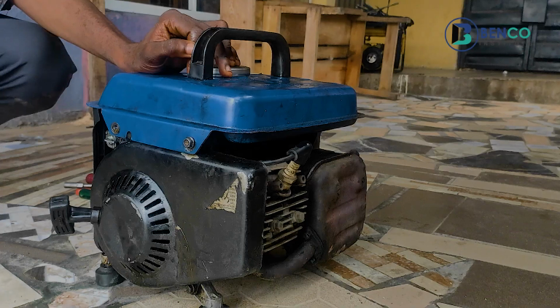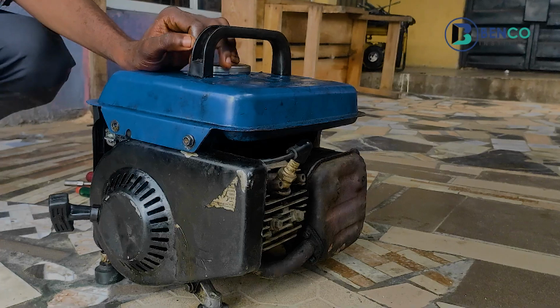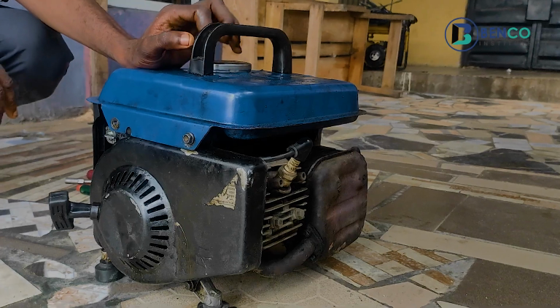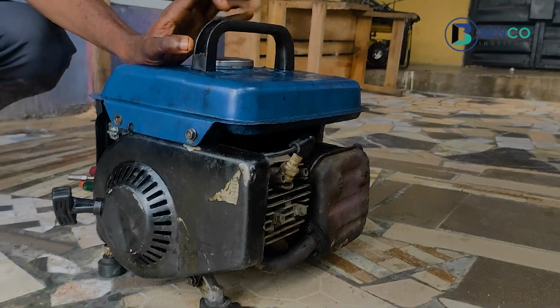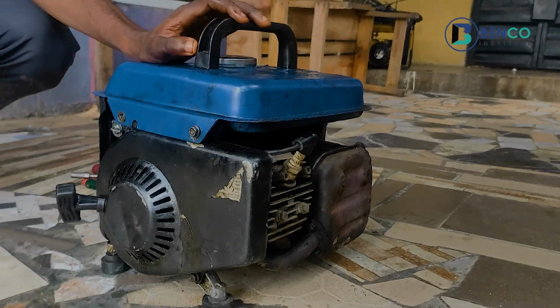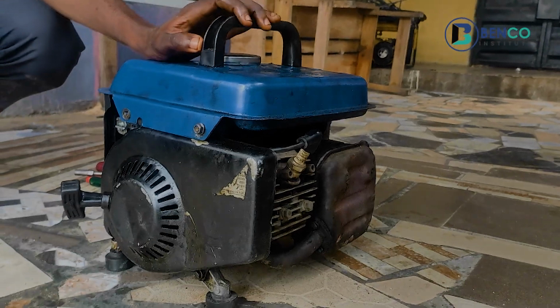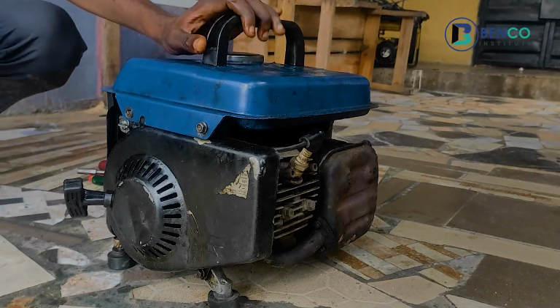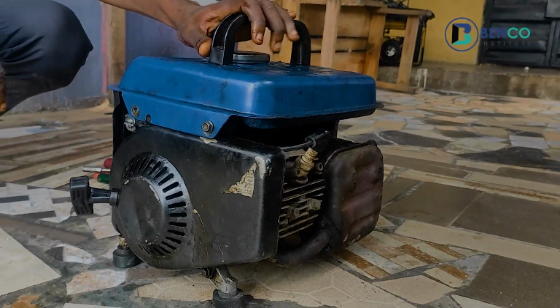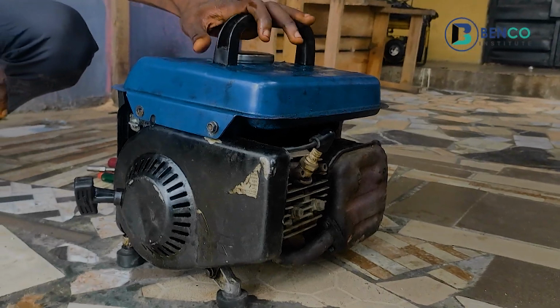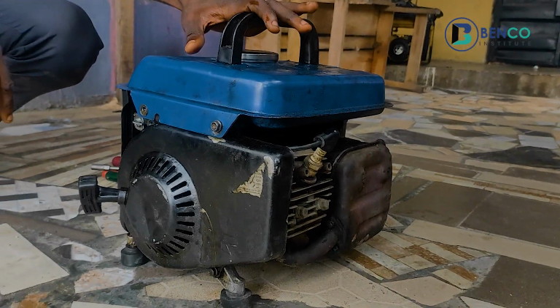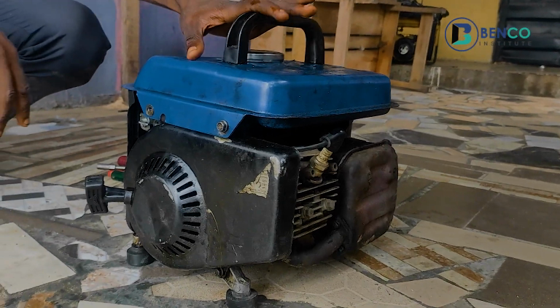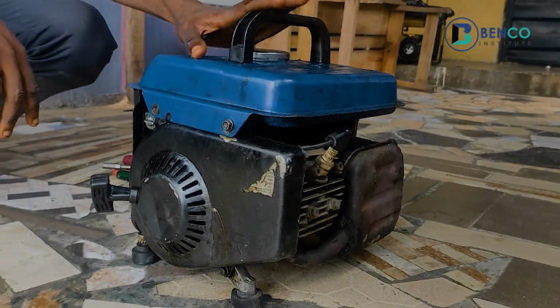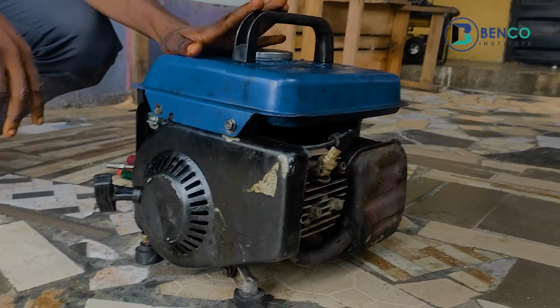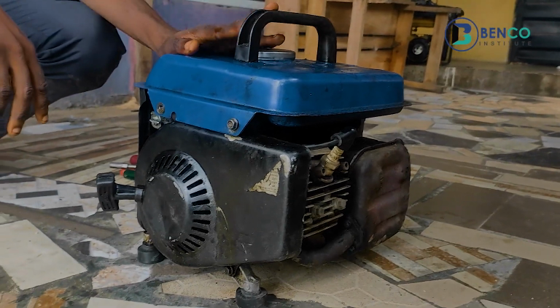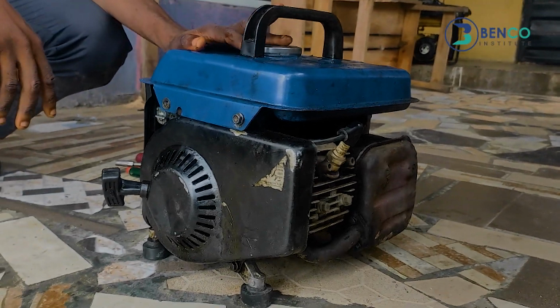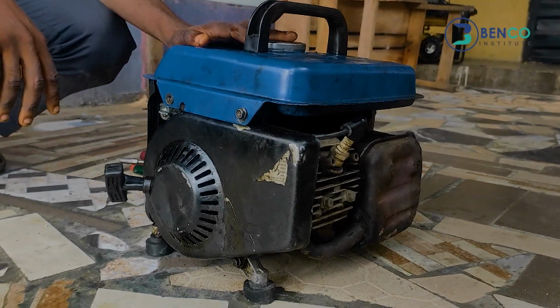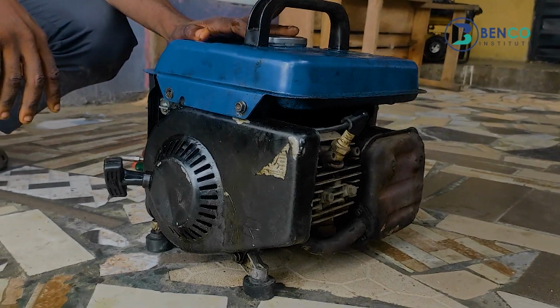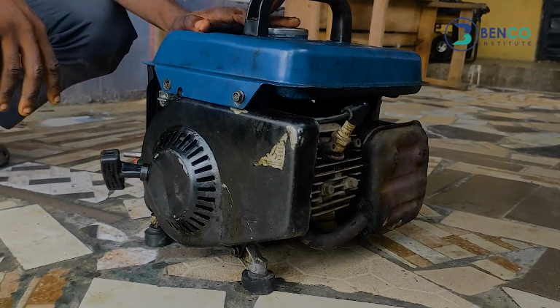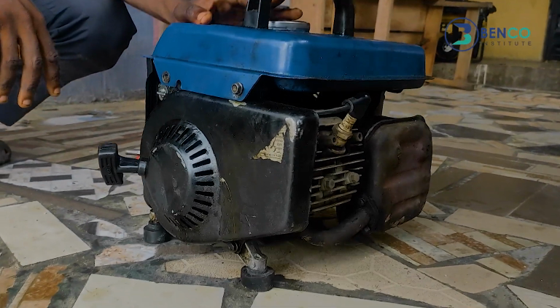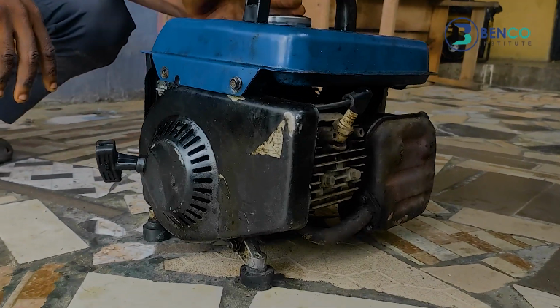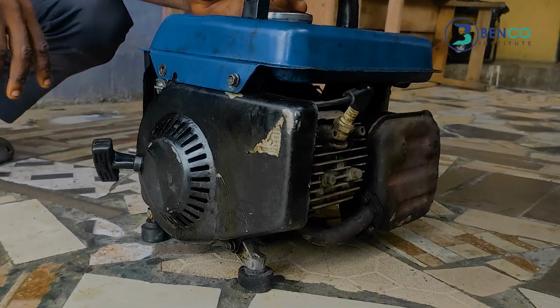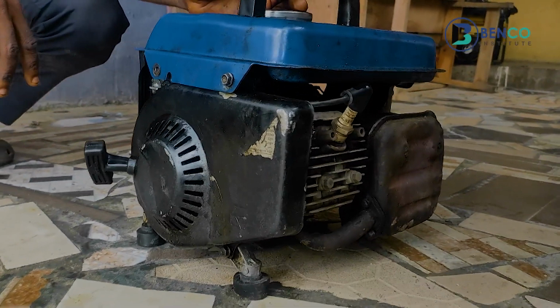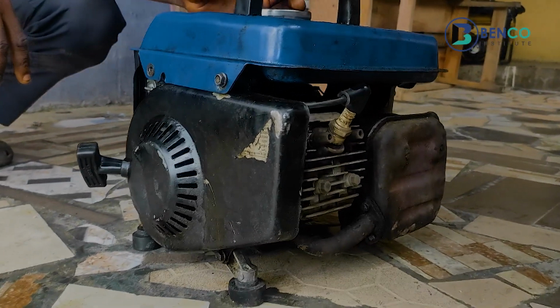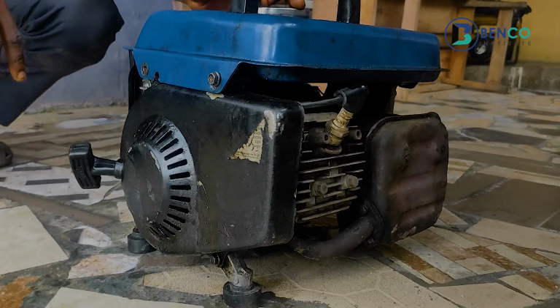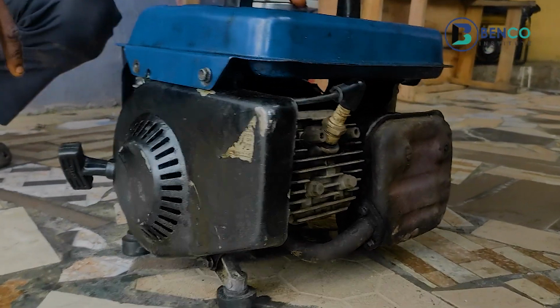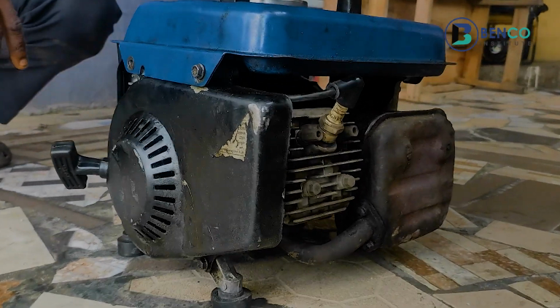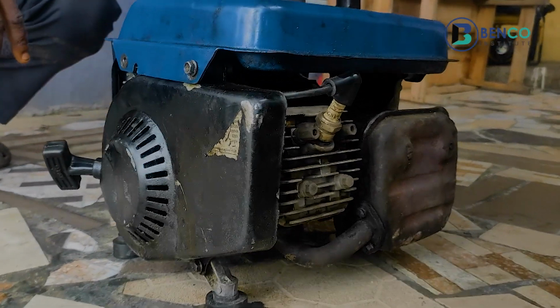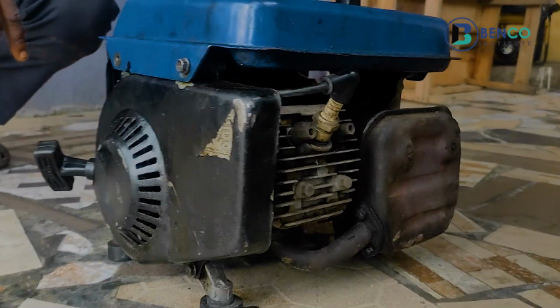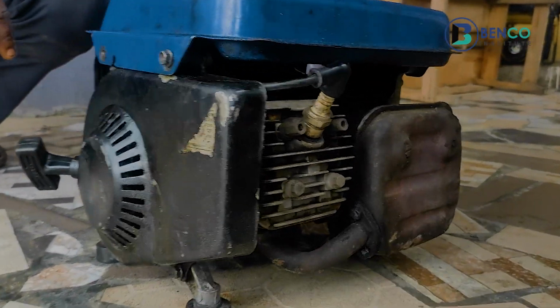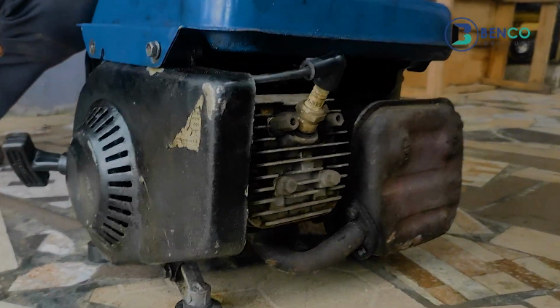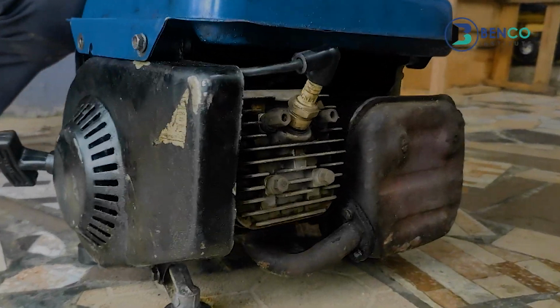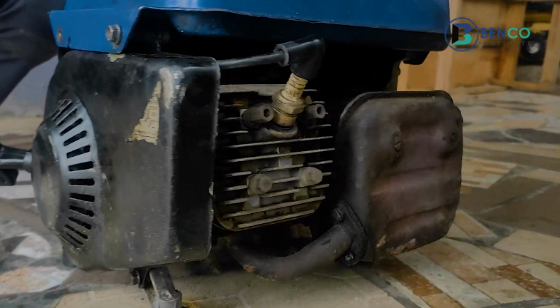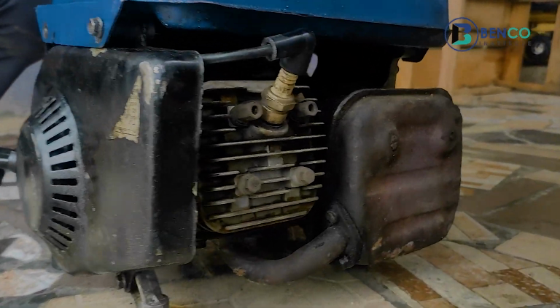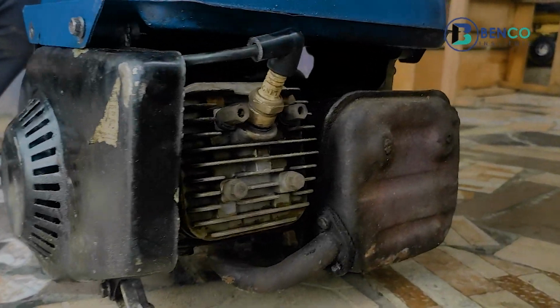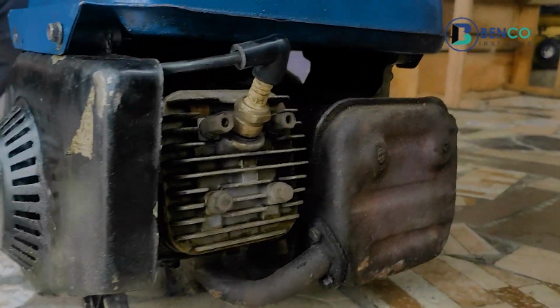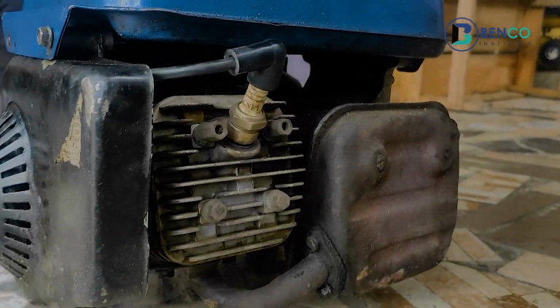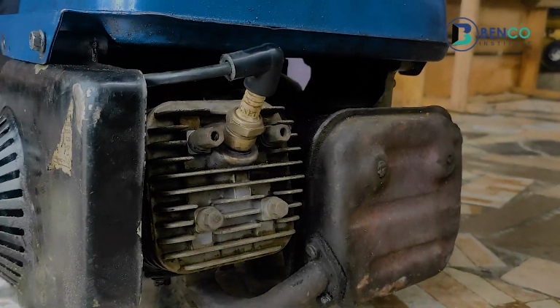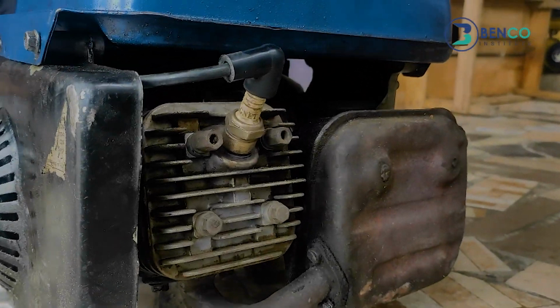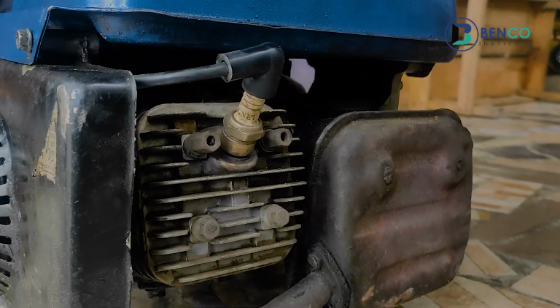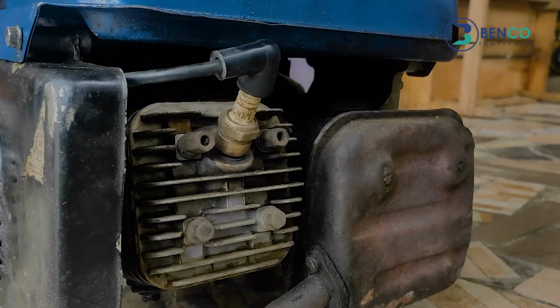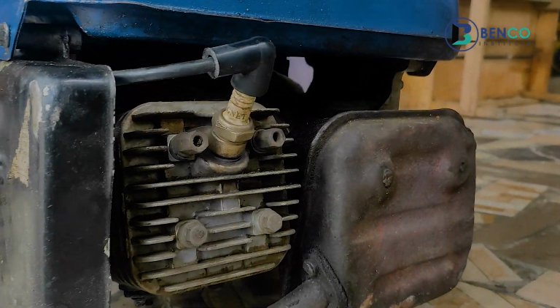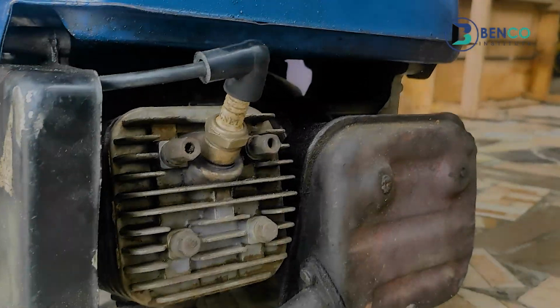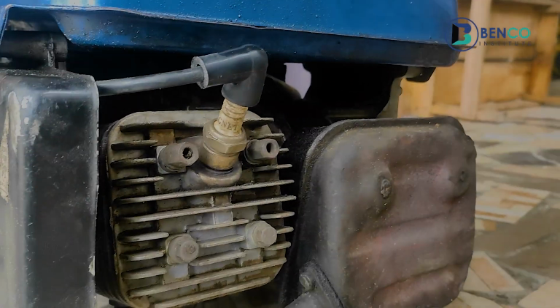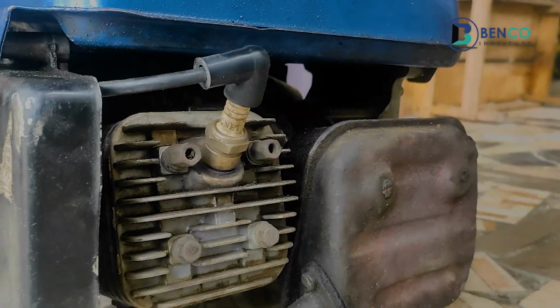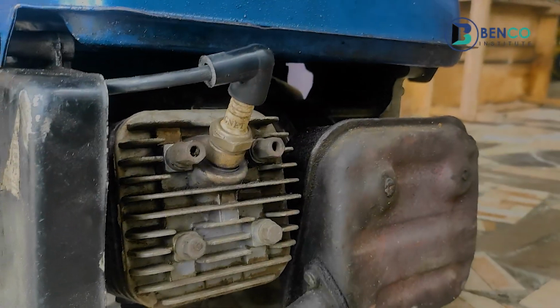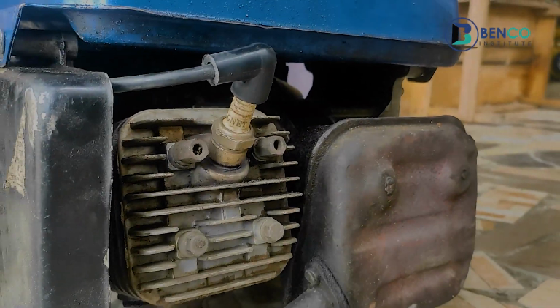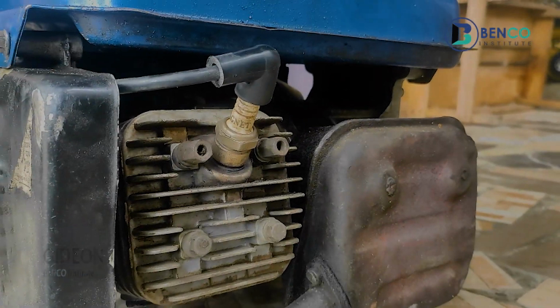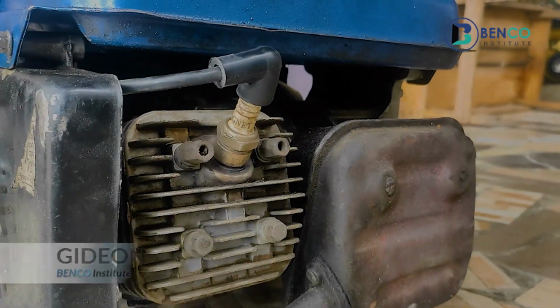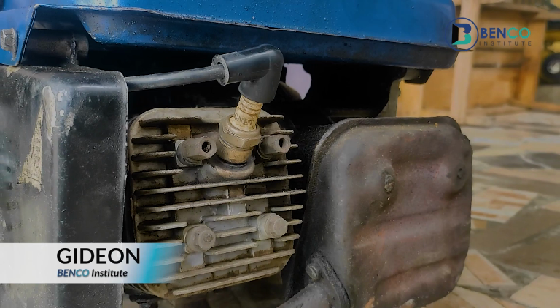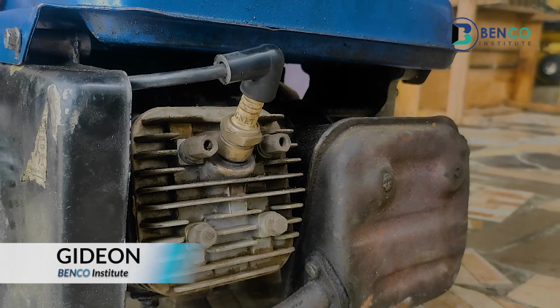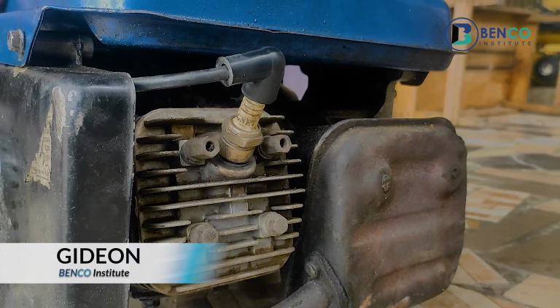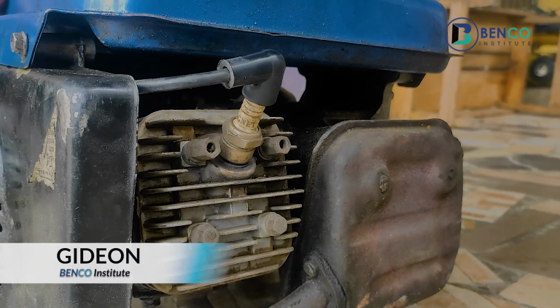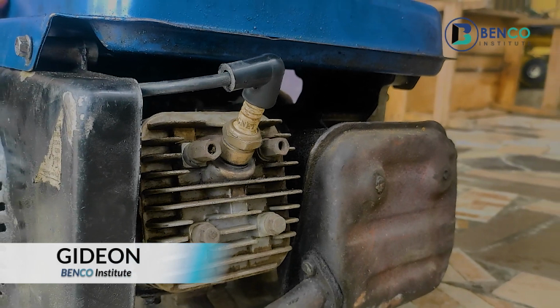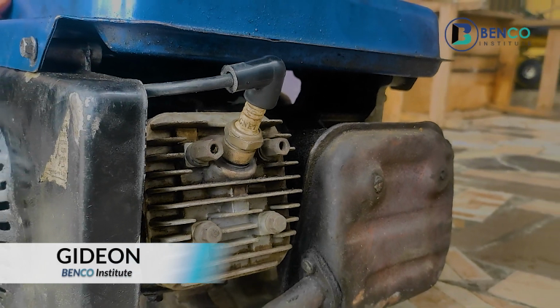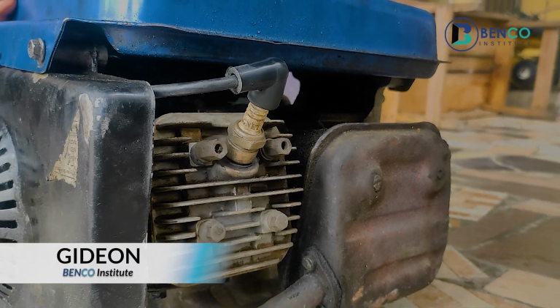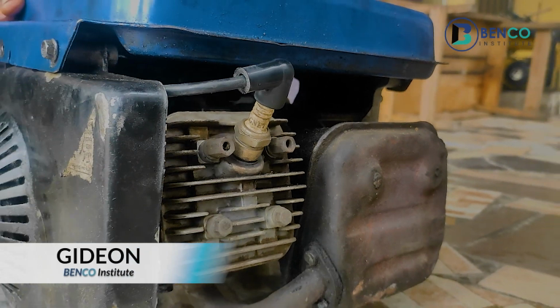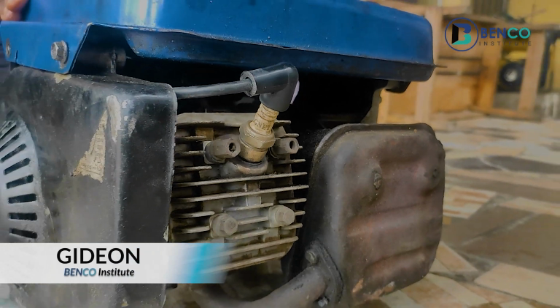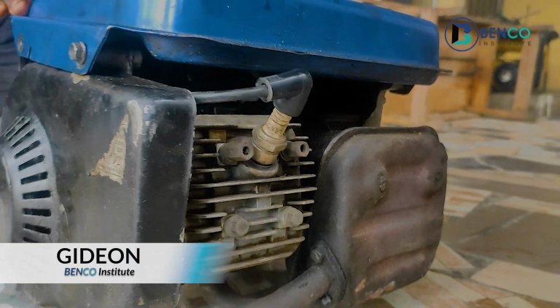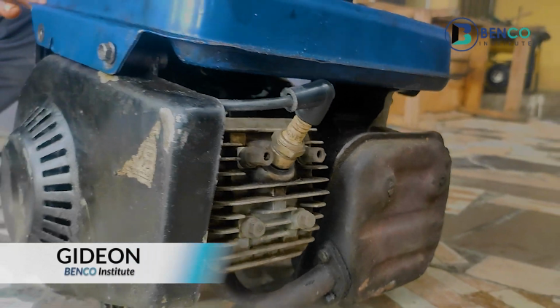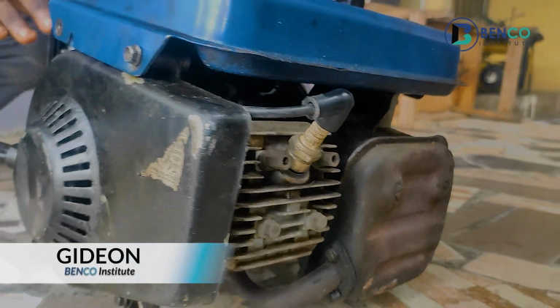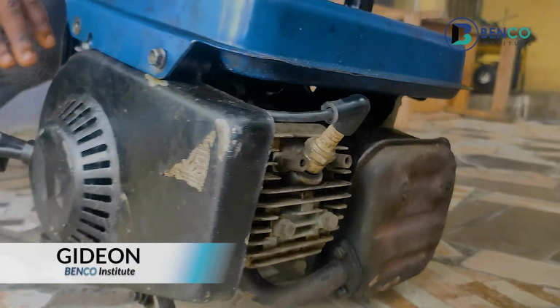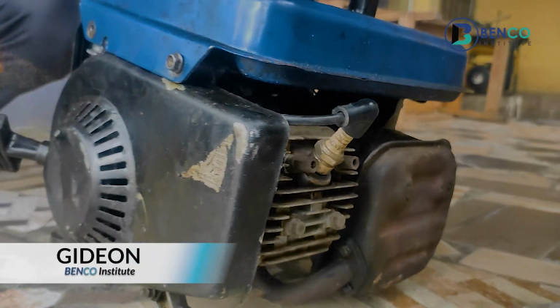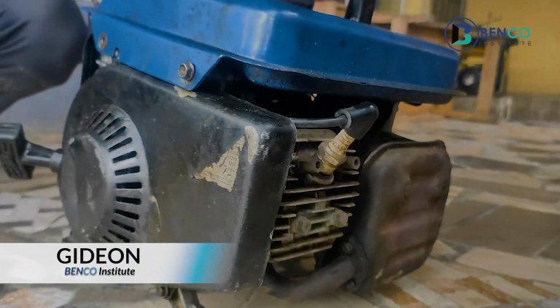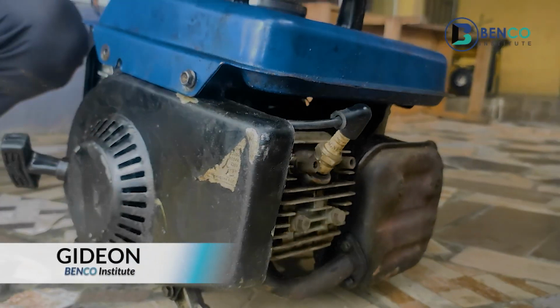Hi guys, welcome to another class on Berko Institute. I'm Gideon, your generator technician.